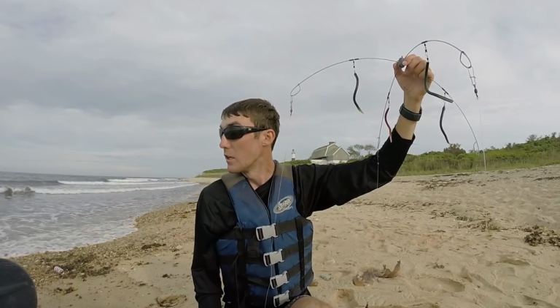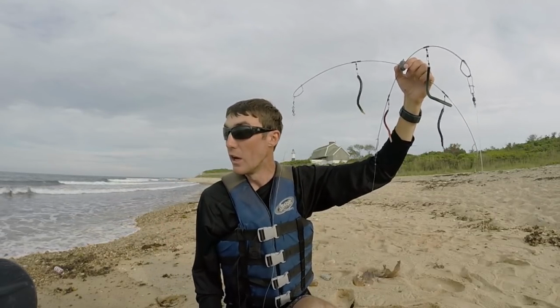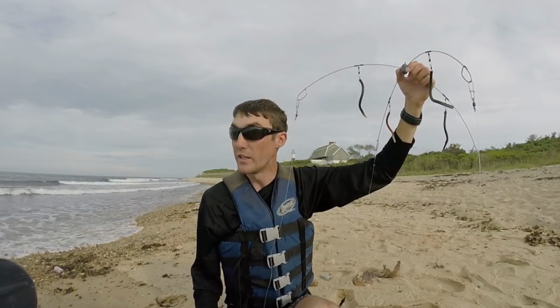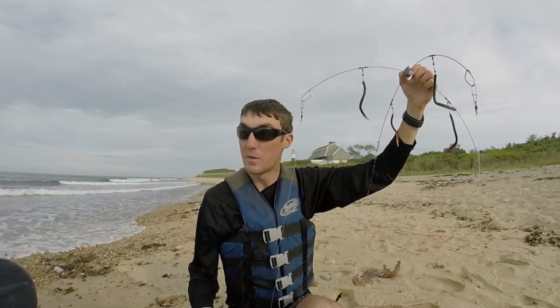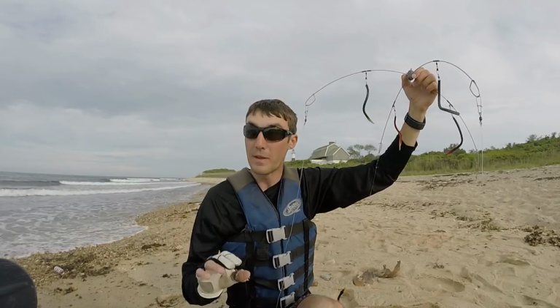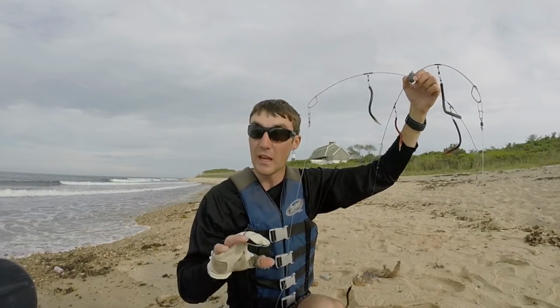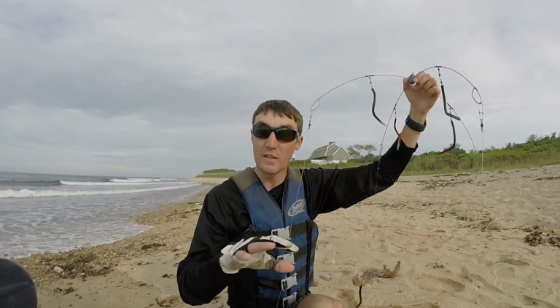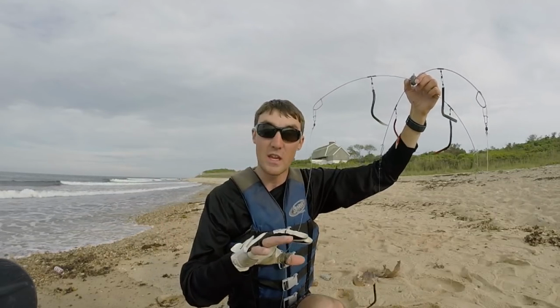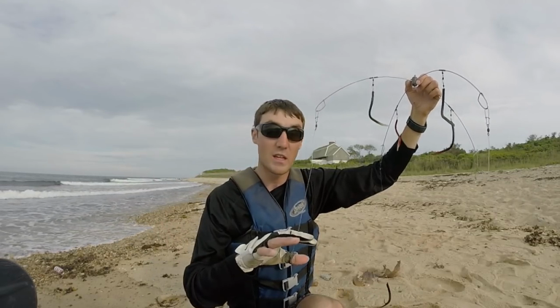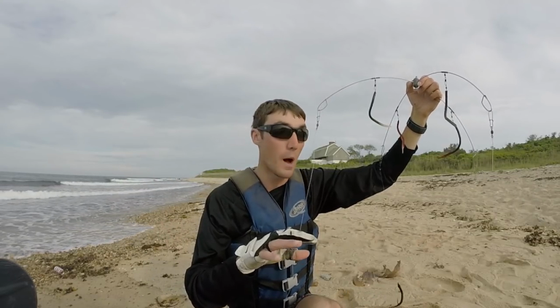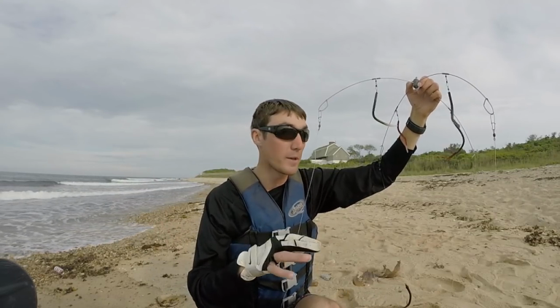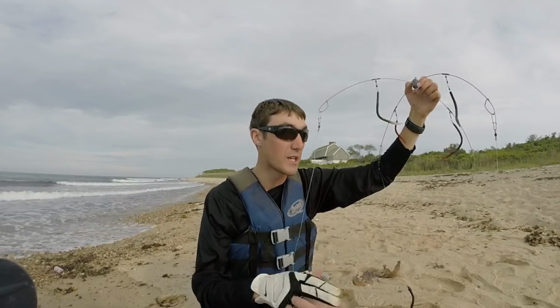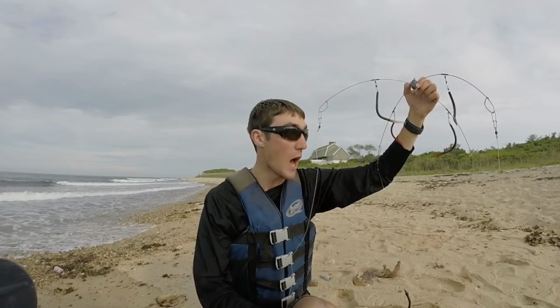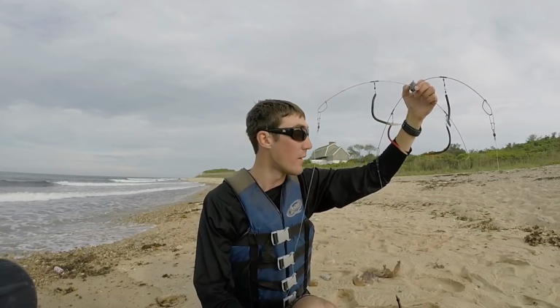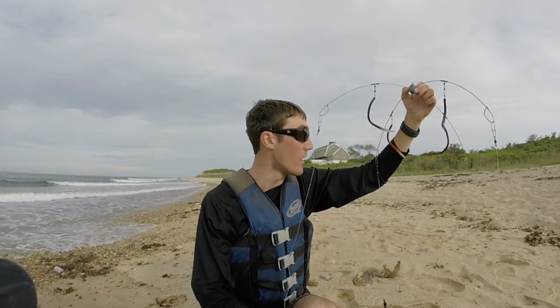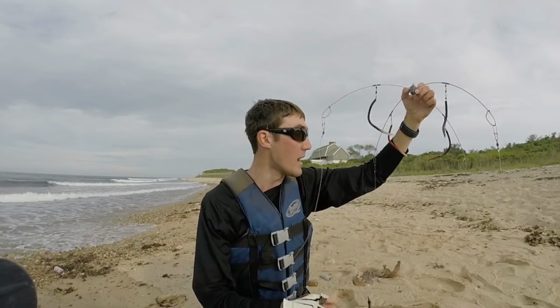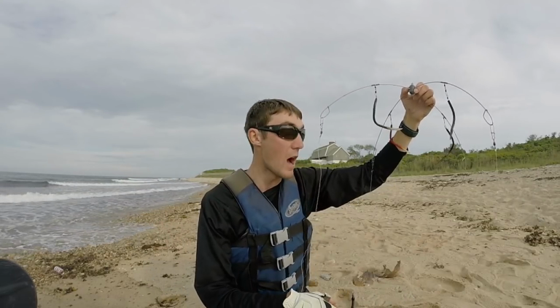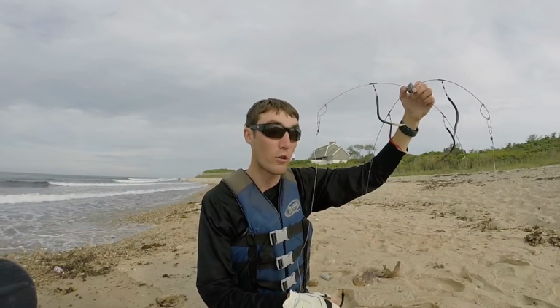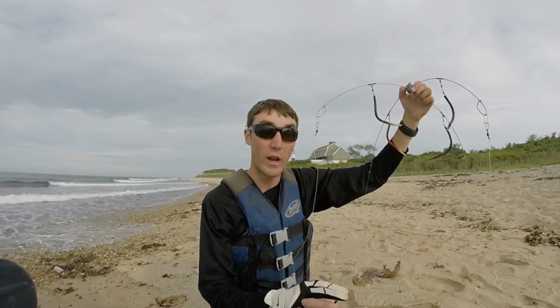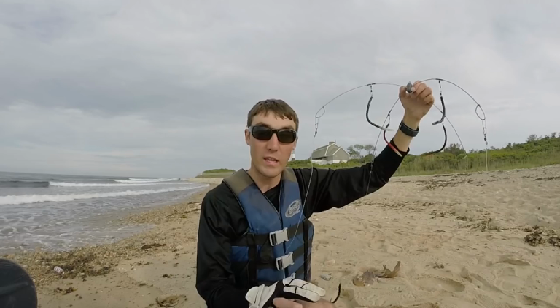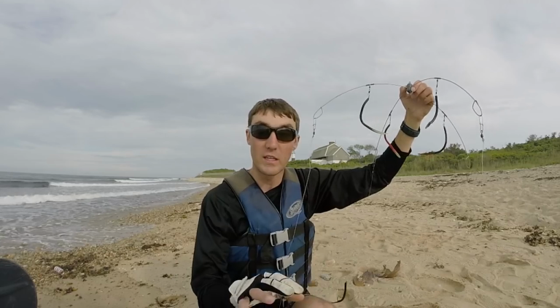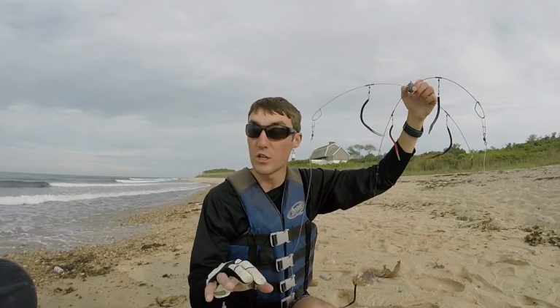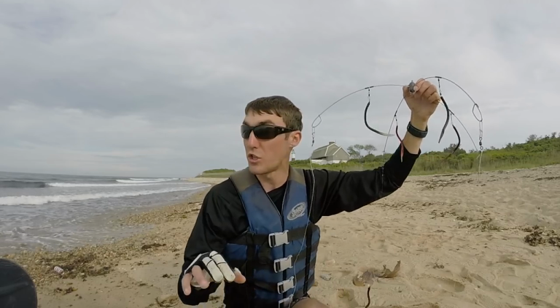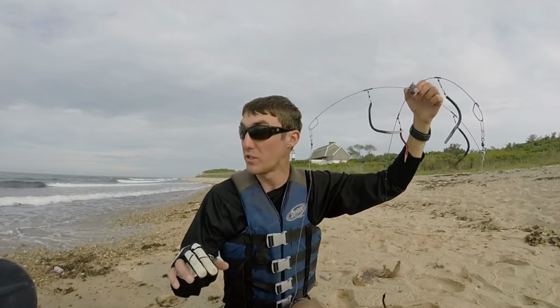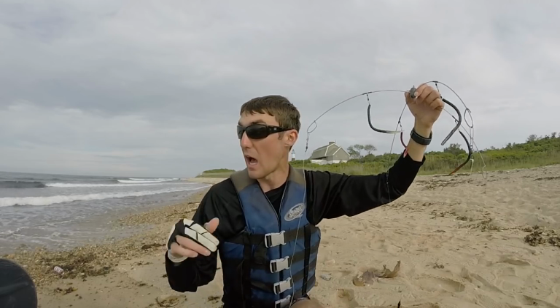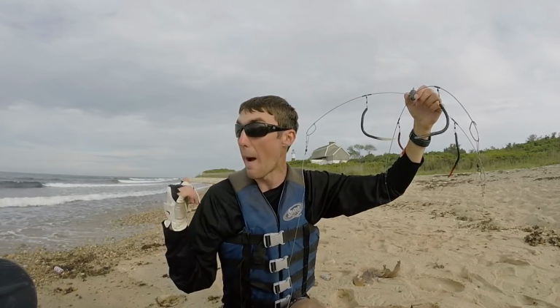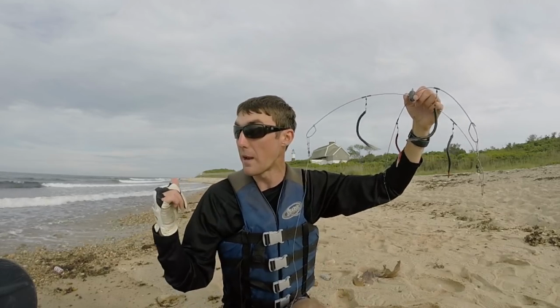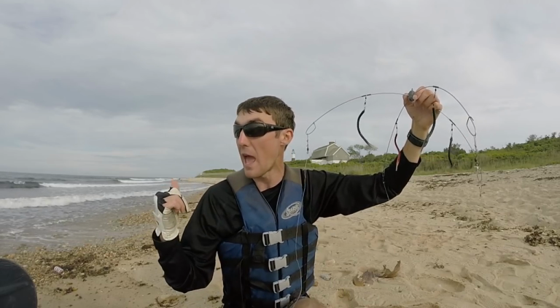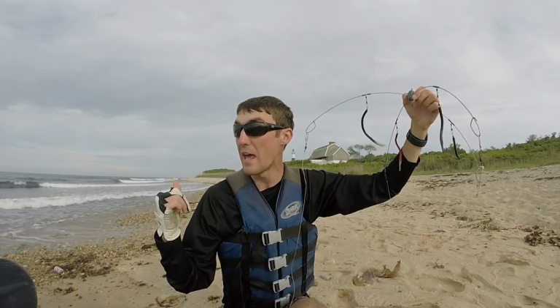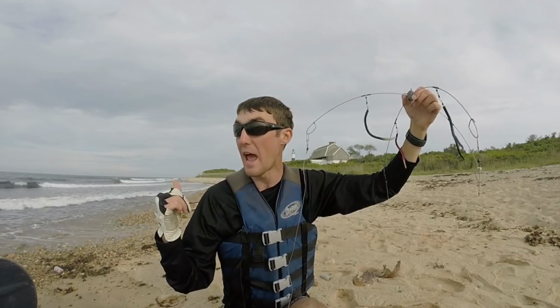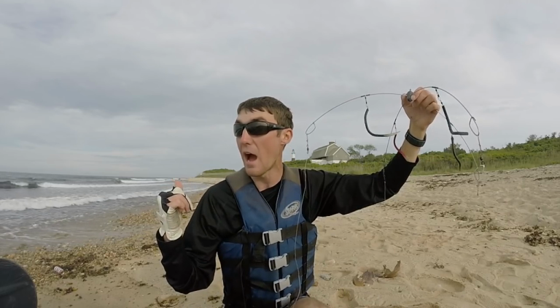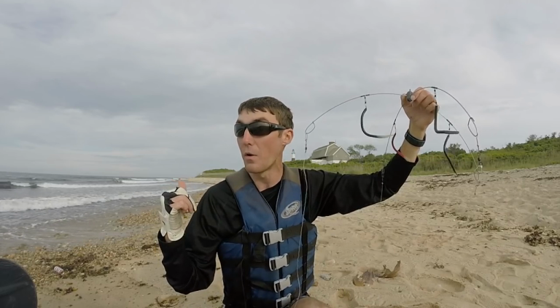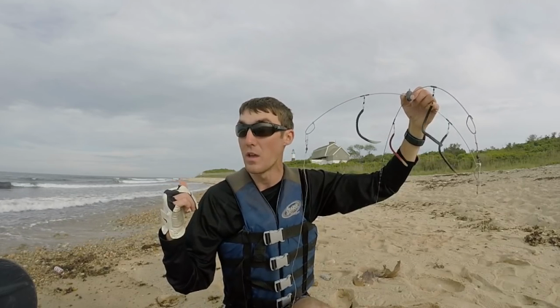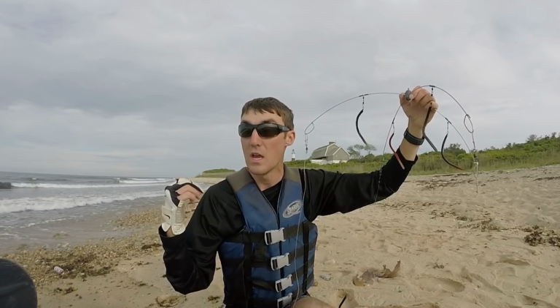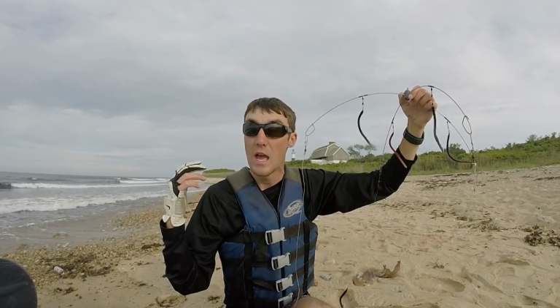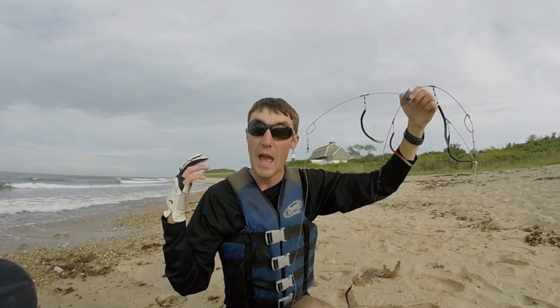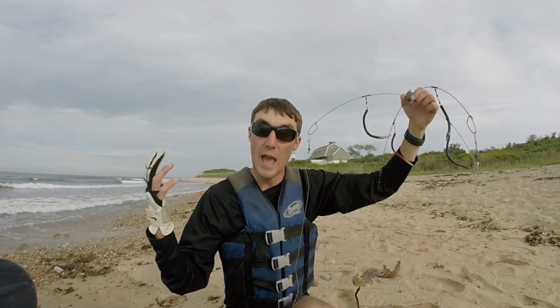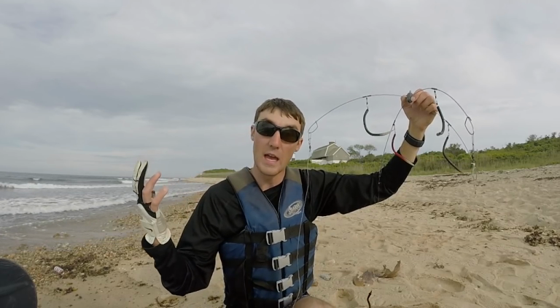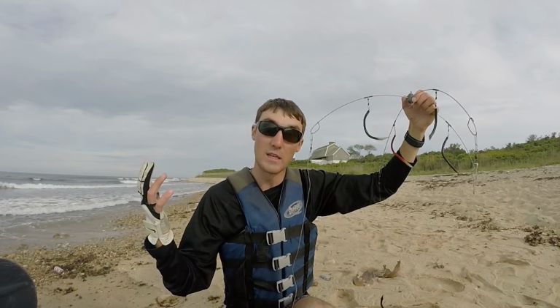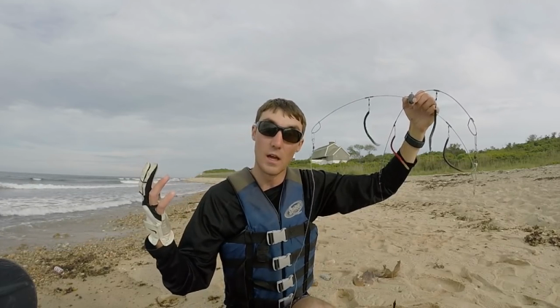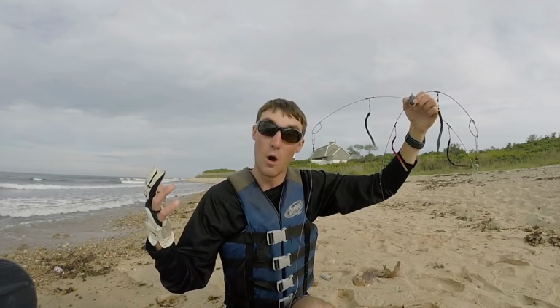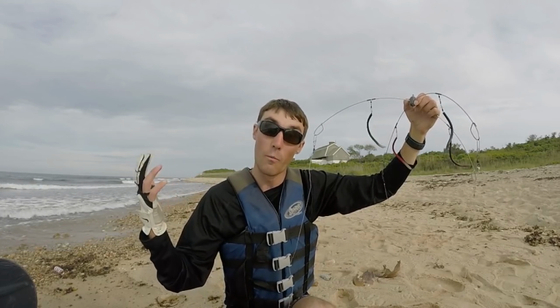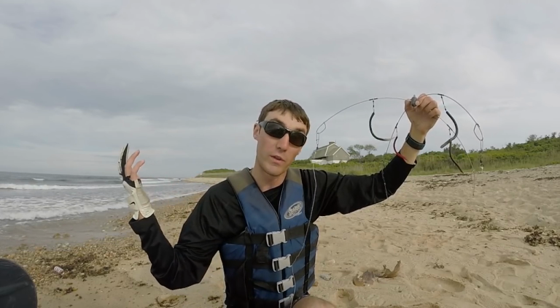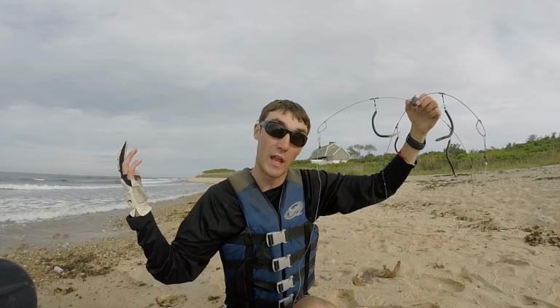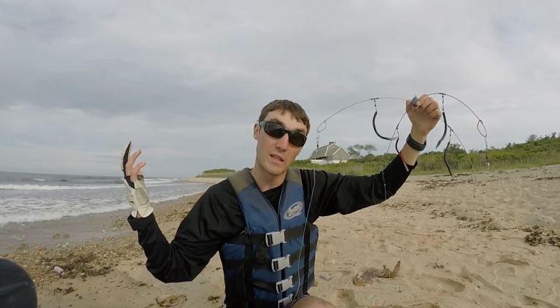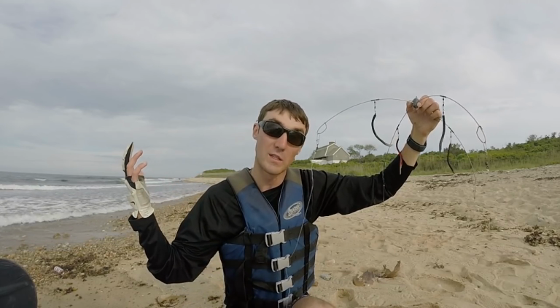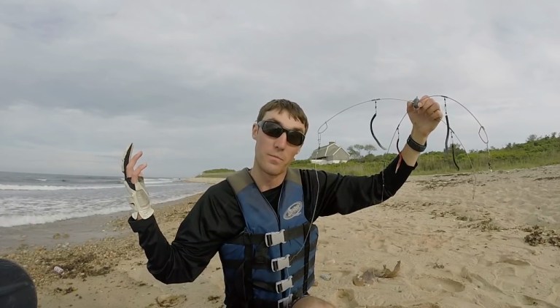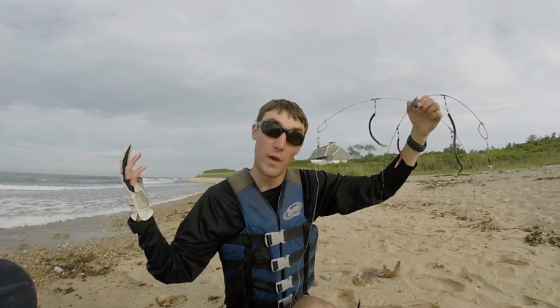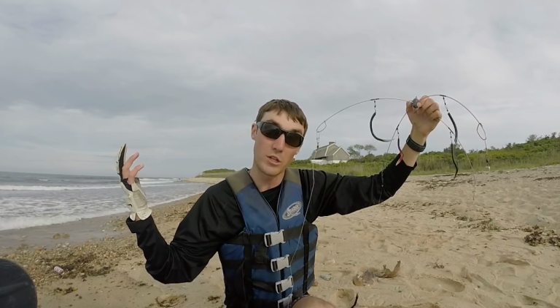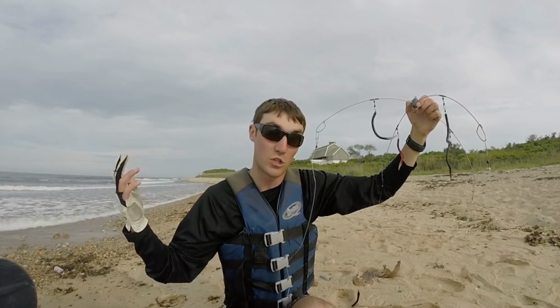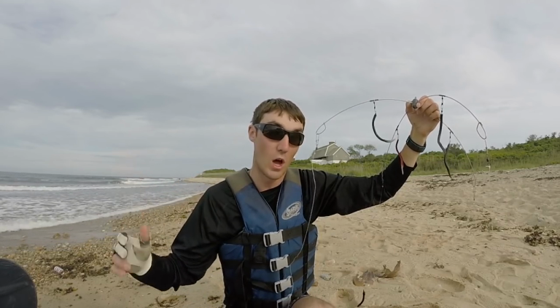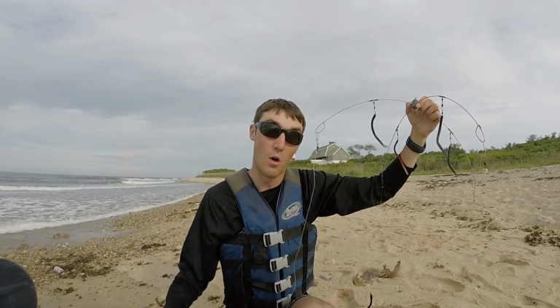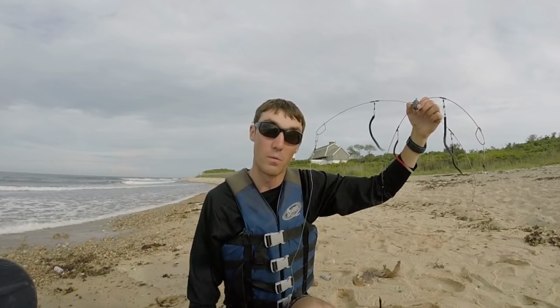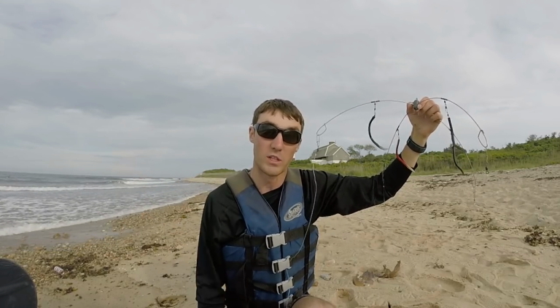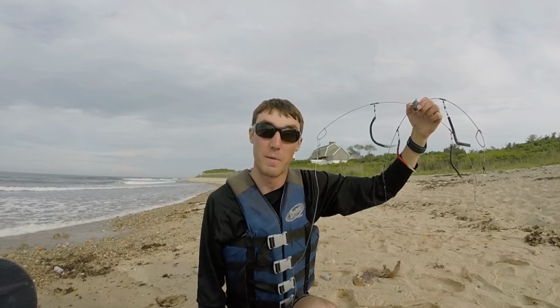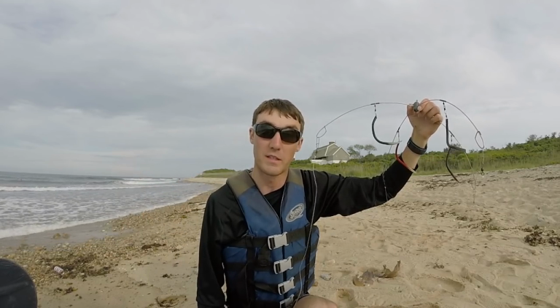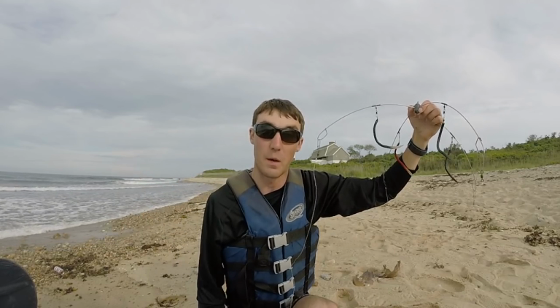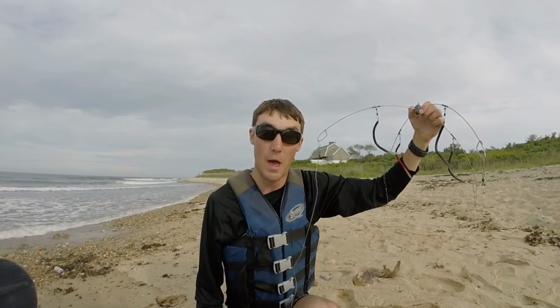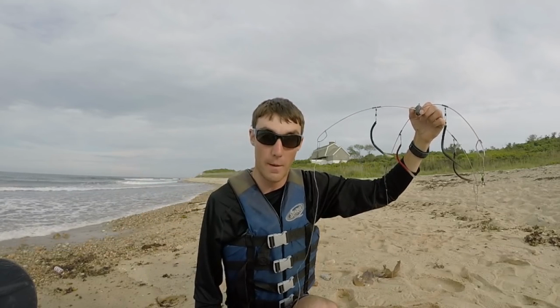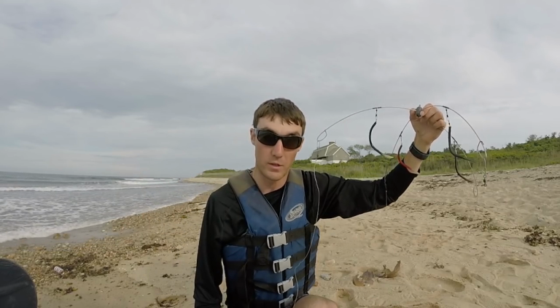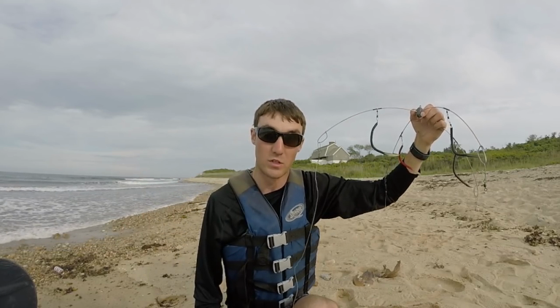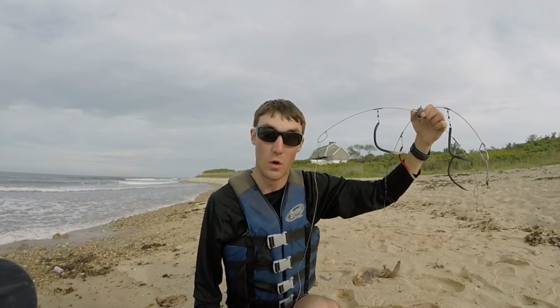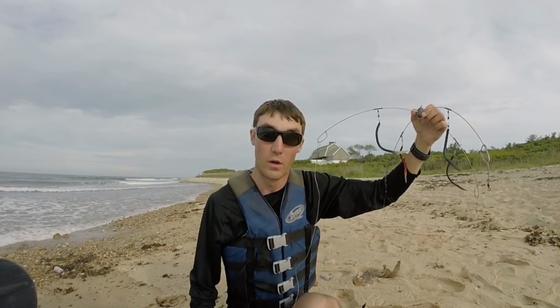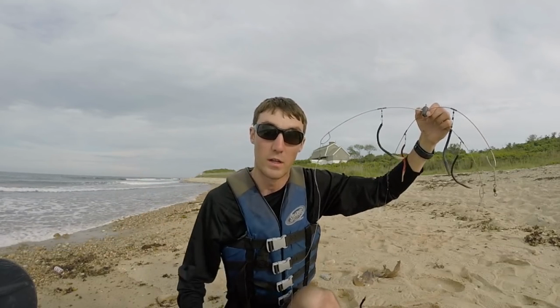It's the beginning of the incoming tide right now — great conditions. I'm going to head out and hopefully get into some fish. Let's make something happen.